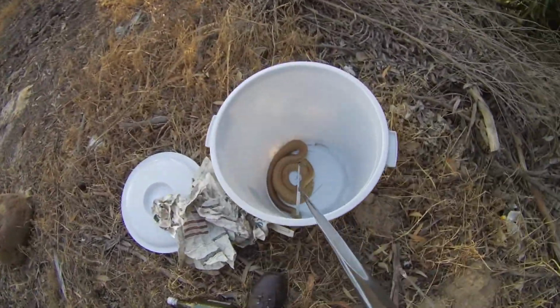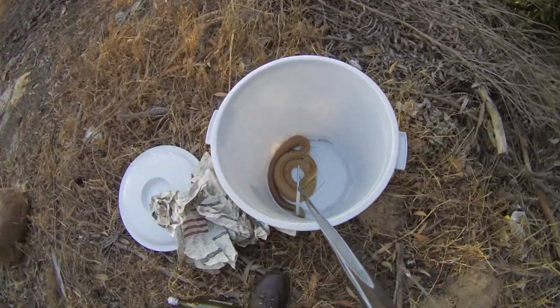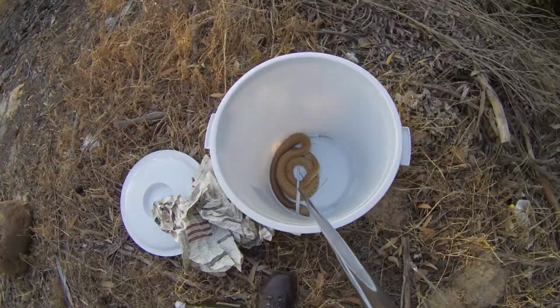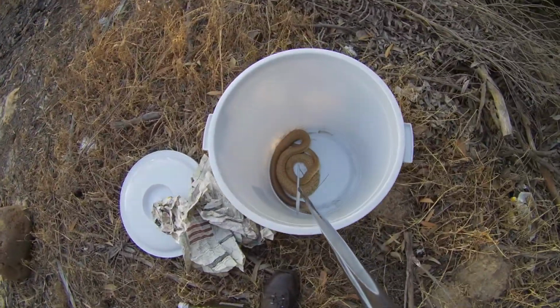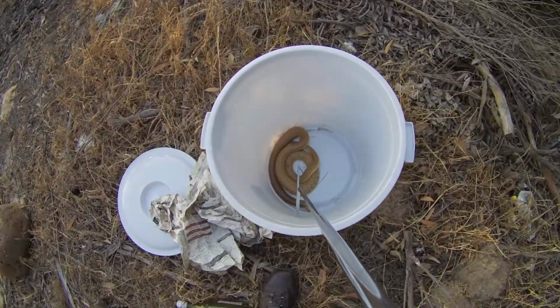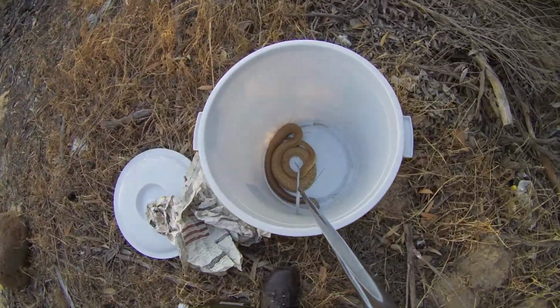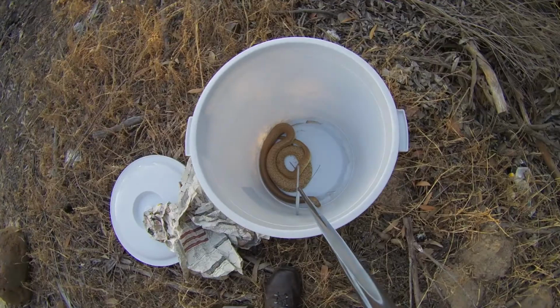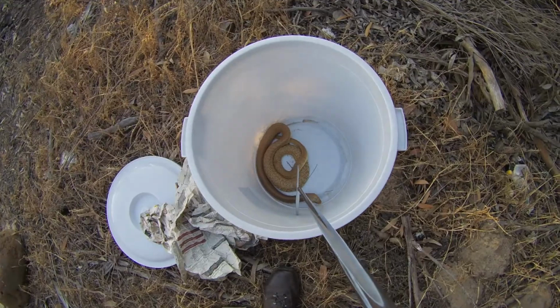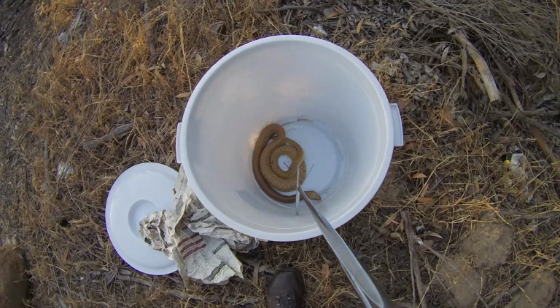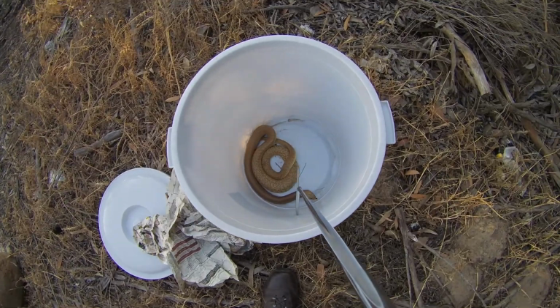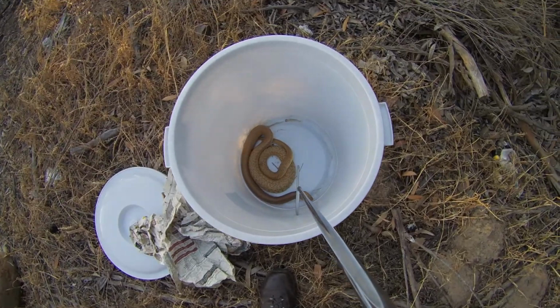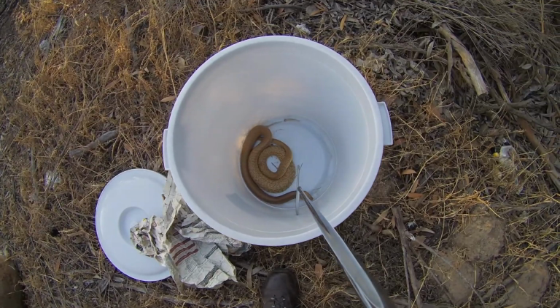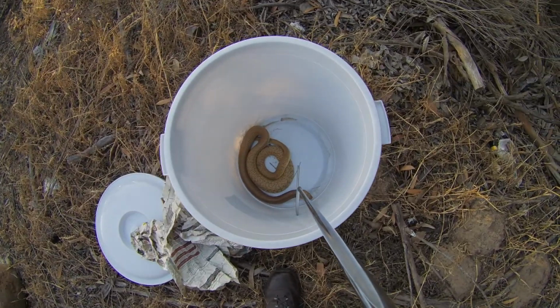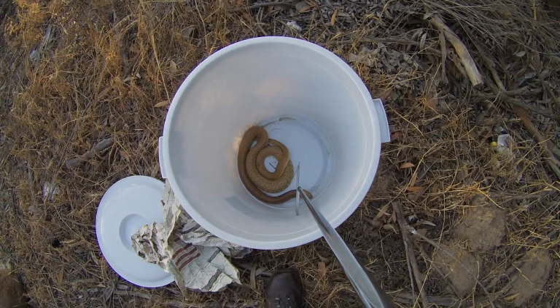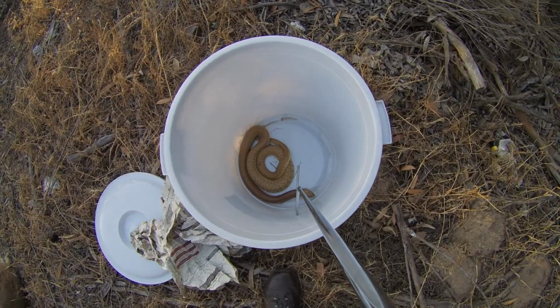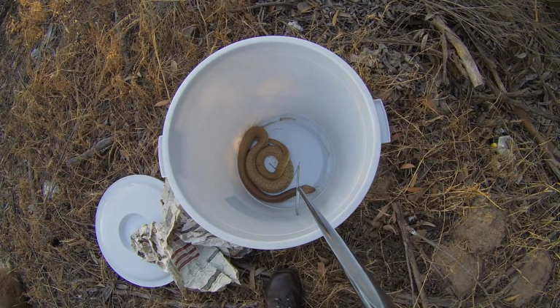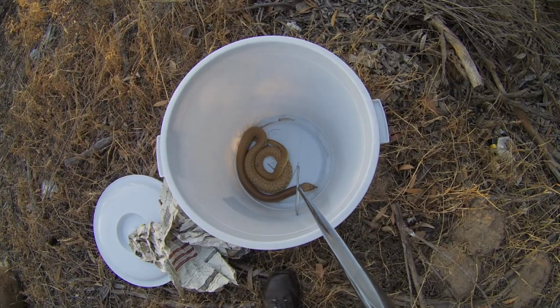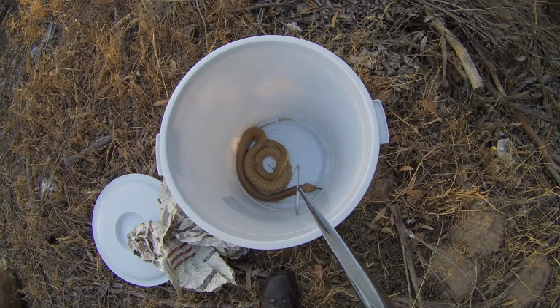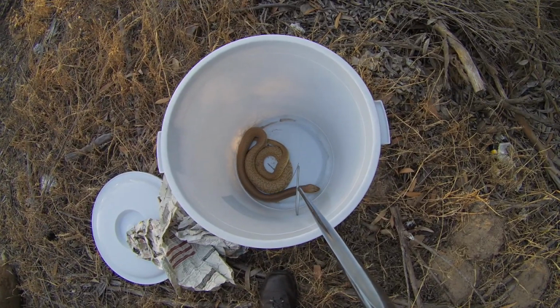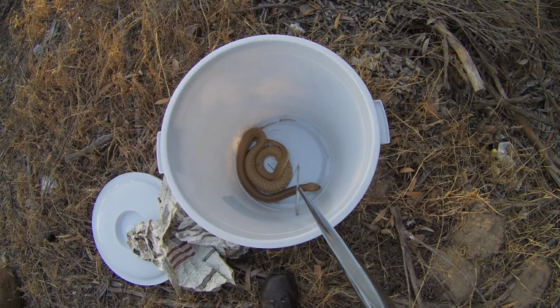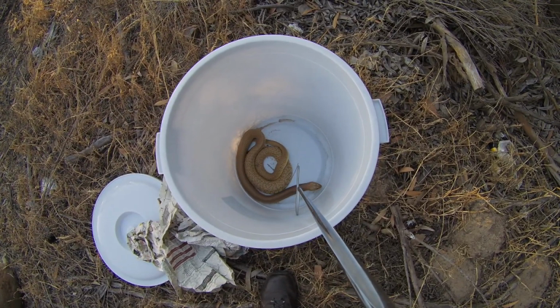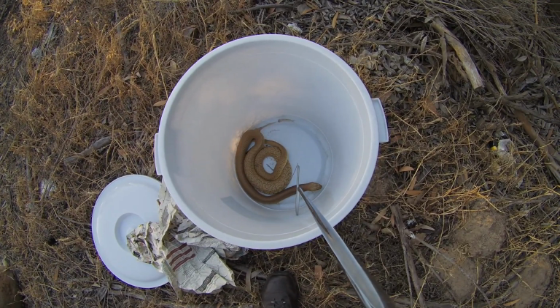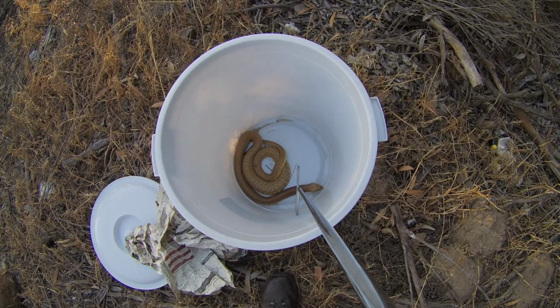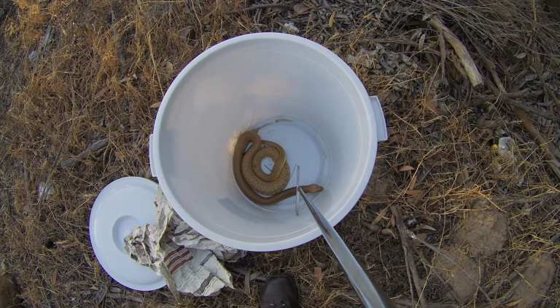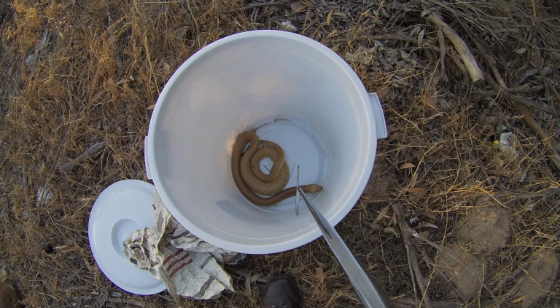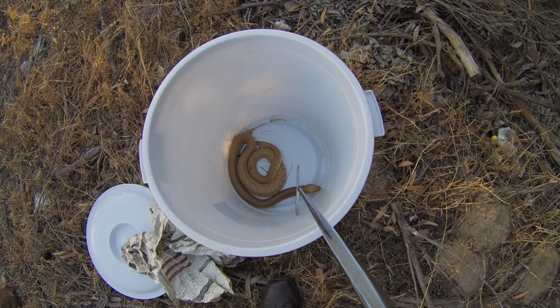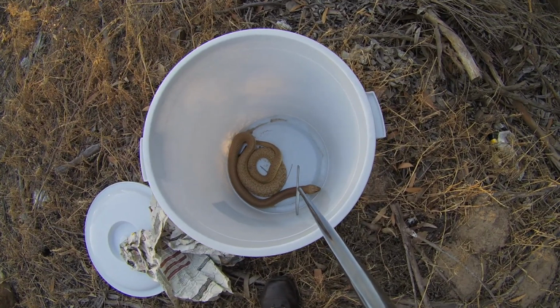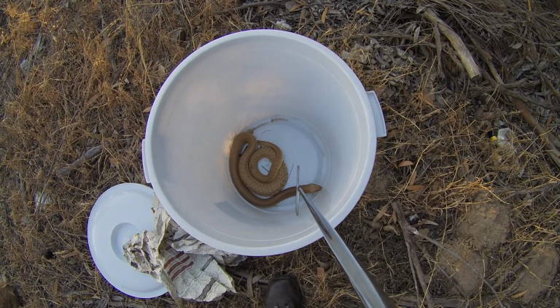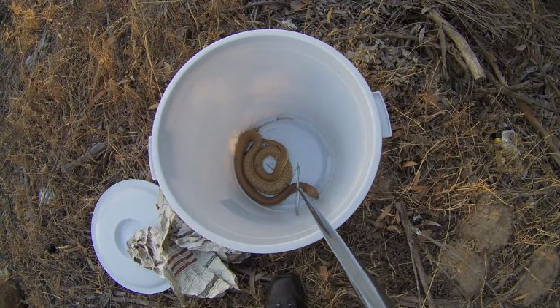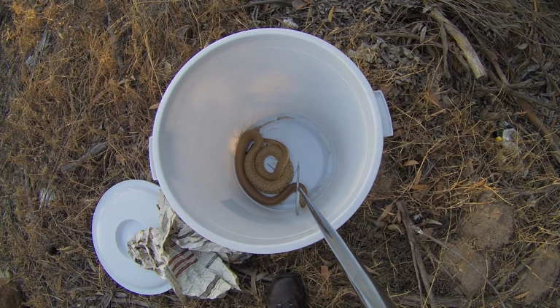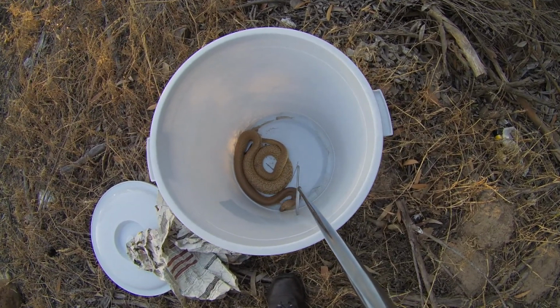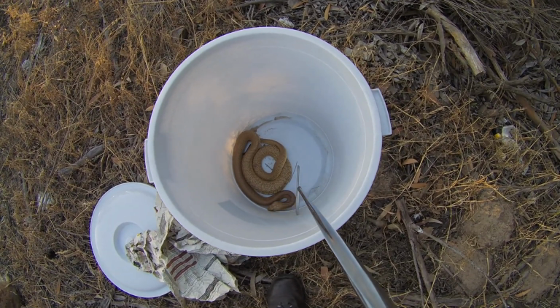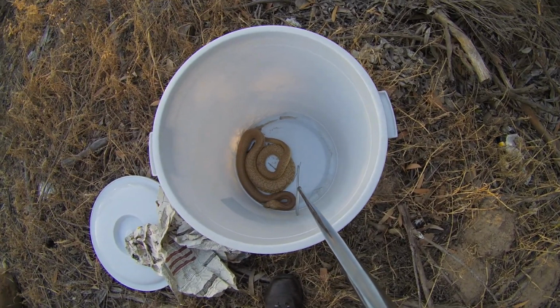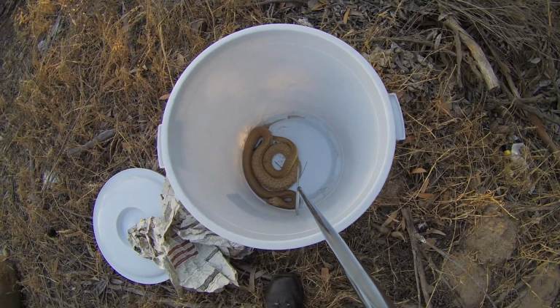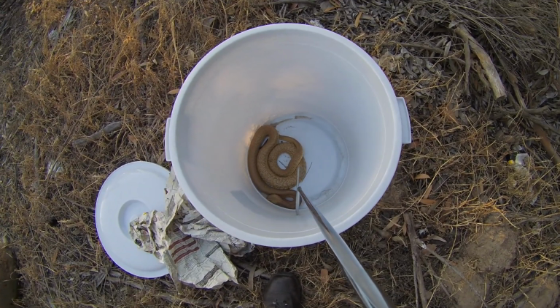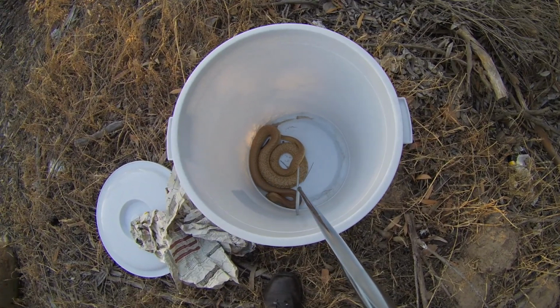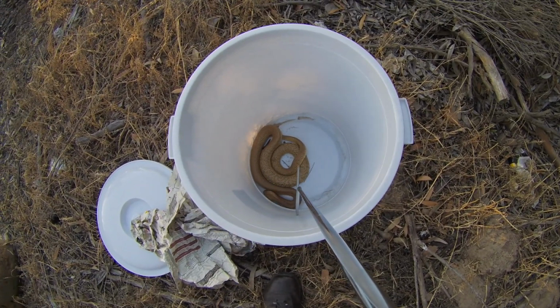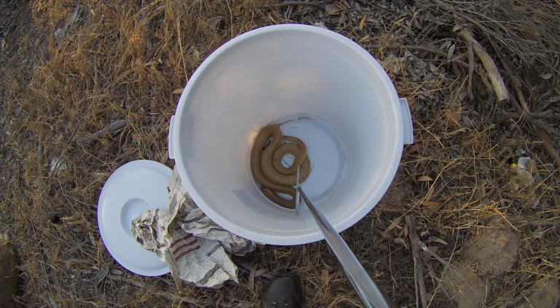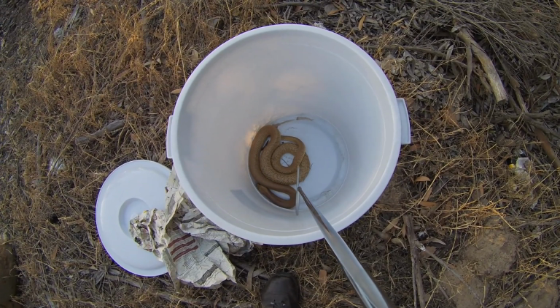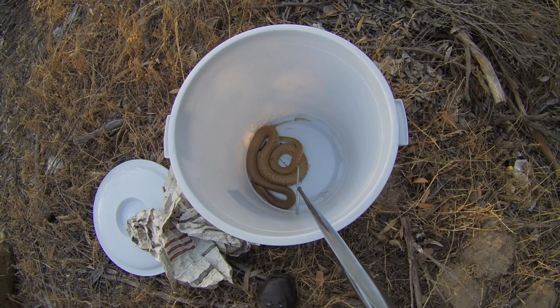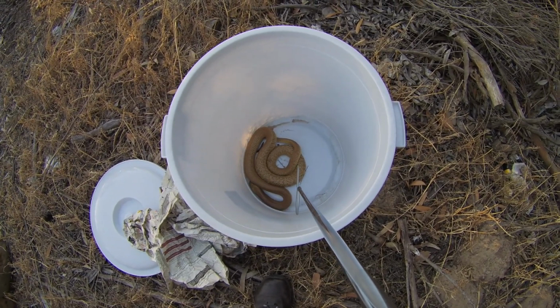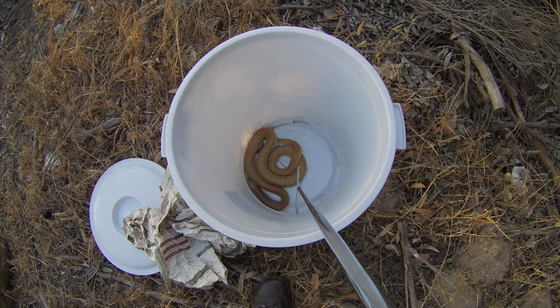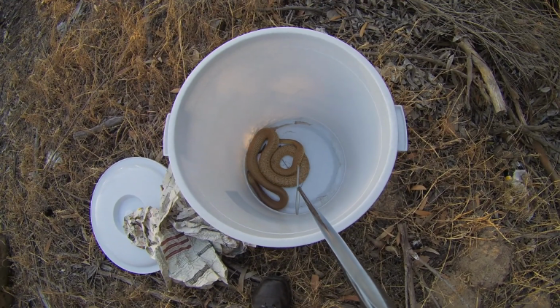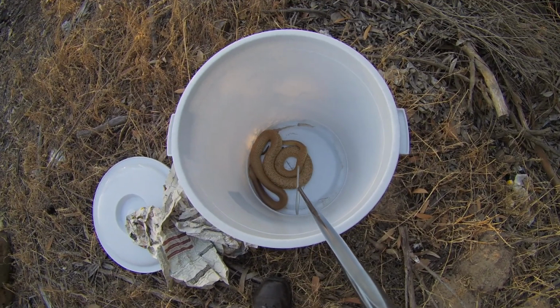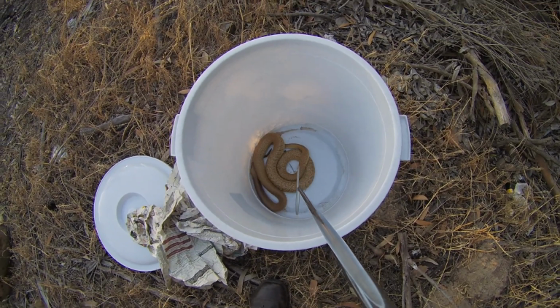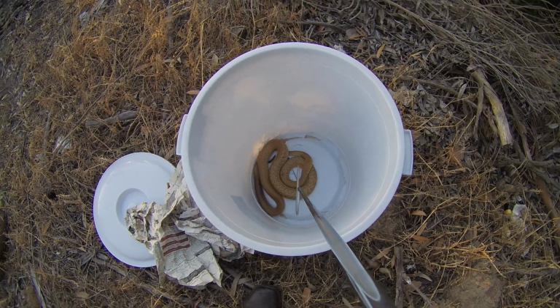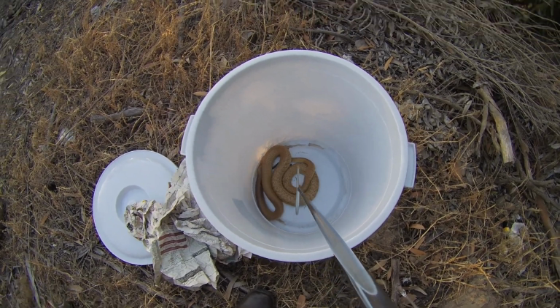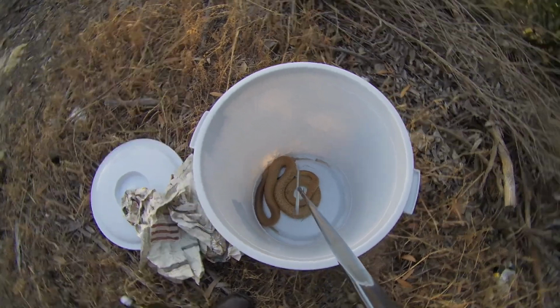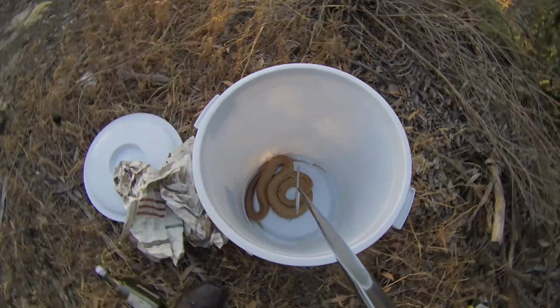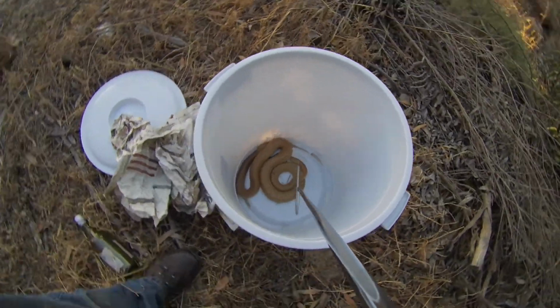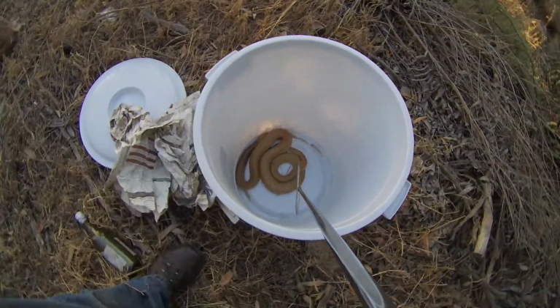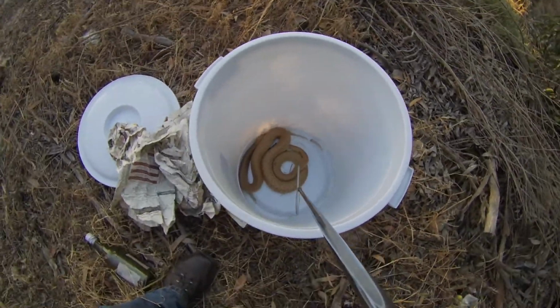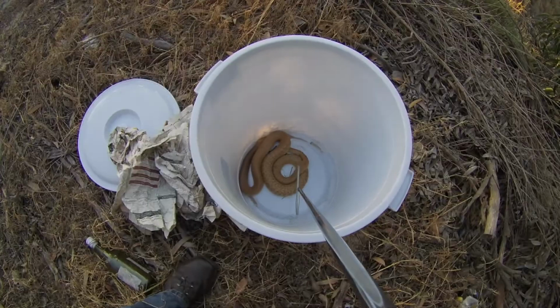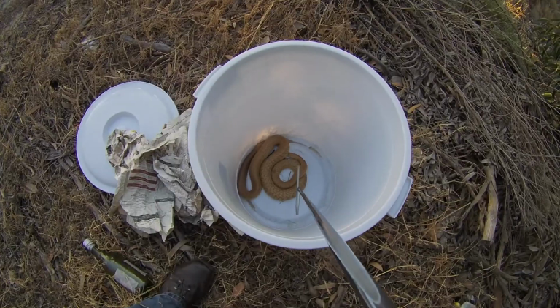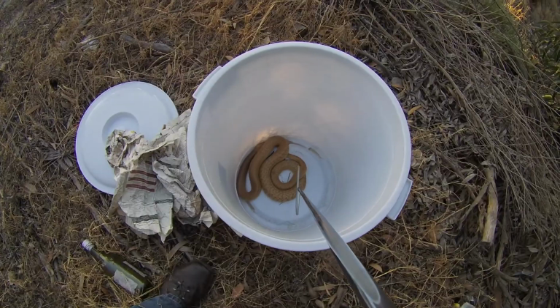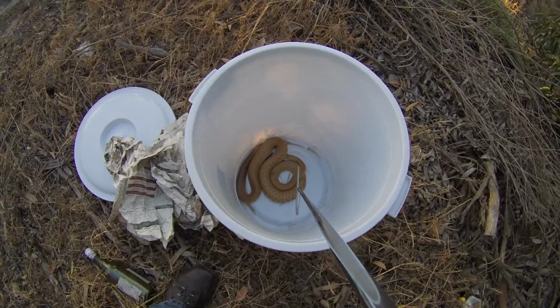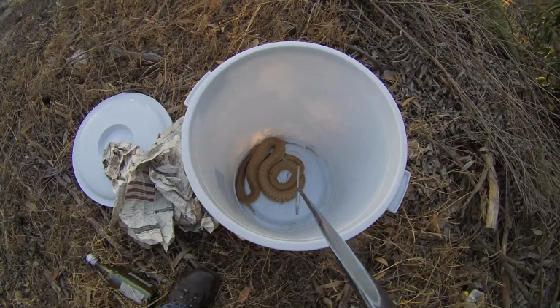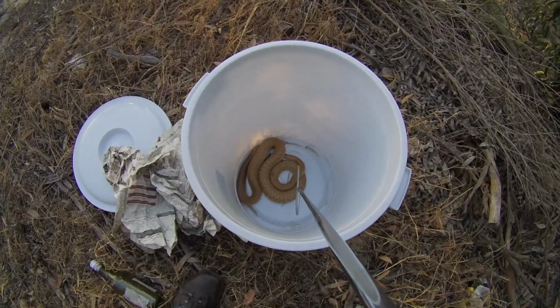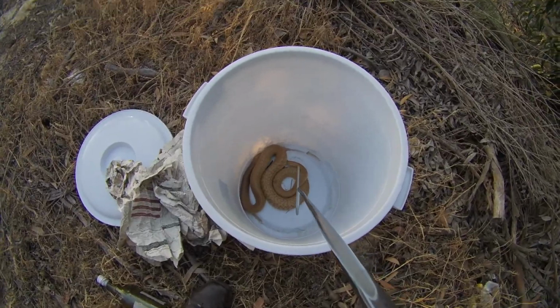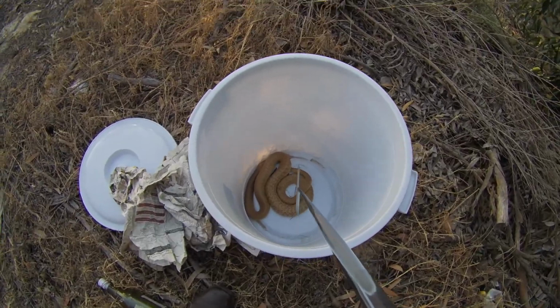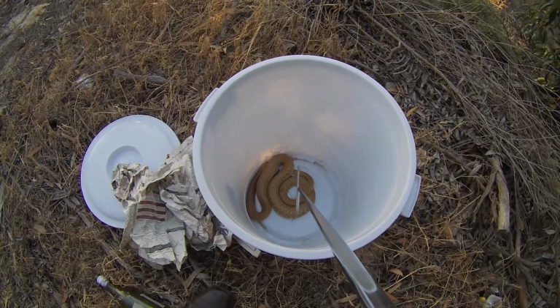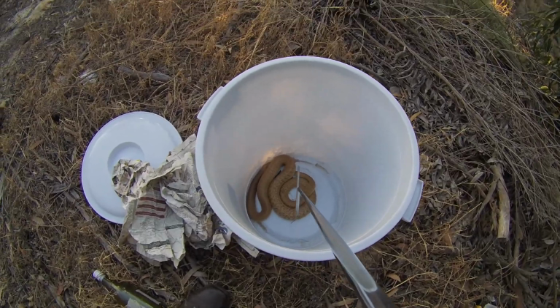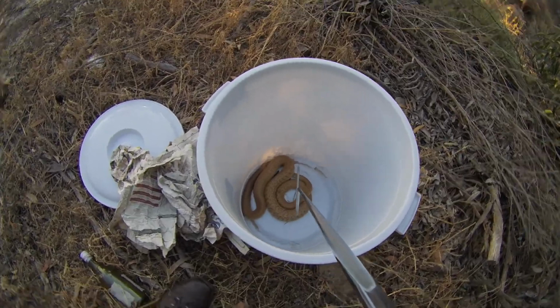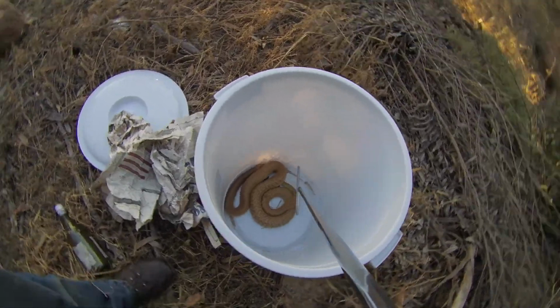And there you go, that's a Cape Cobra, a nice sized one as well — beautiful yellow colouring on this one. So let me just take it out and then I'm going to let it go.